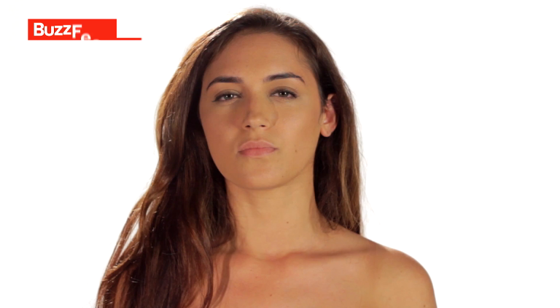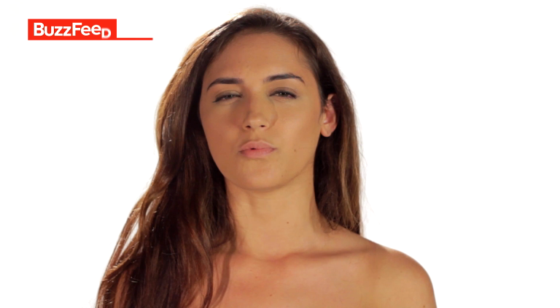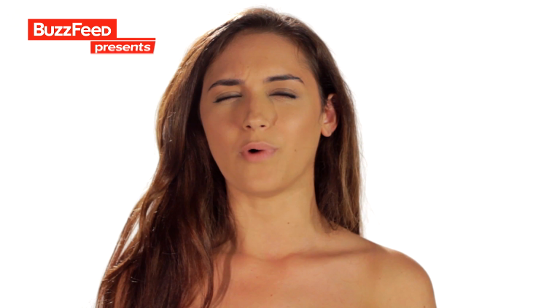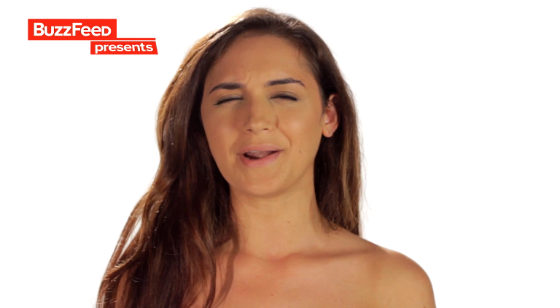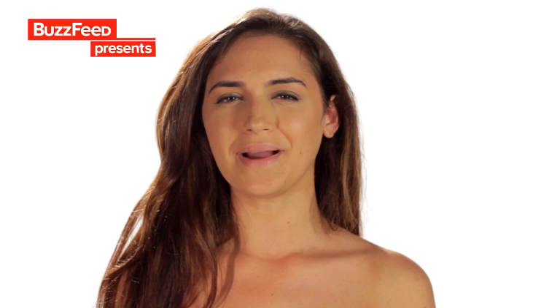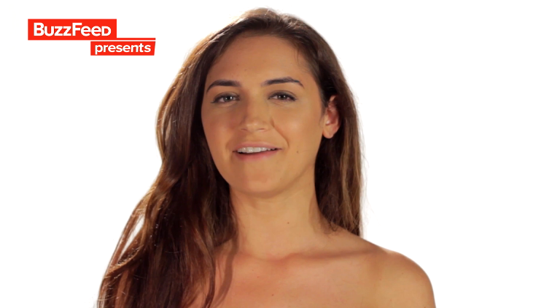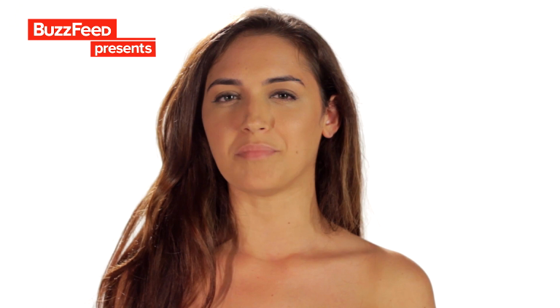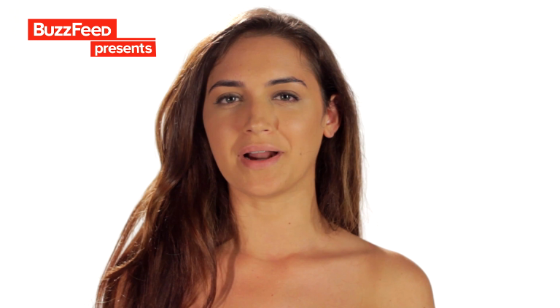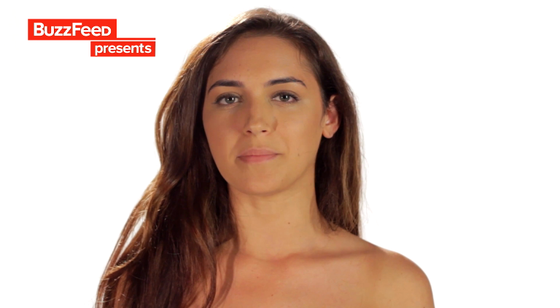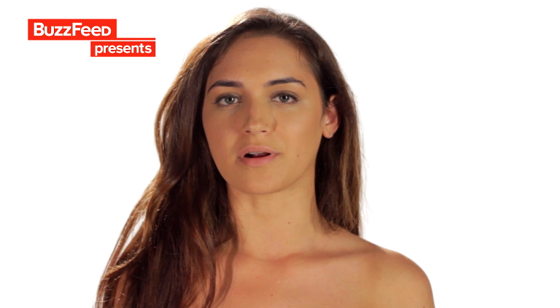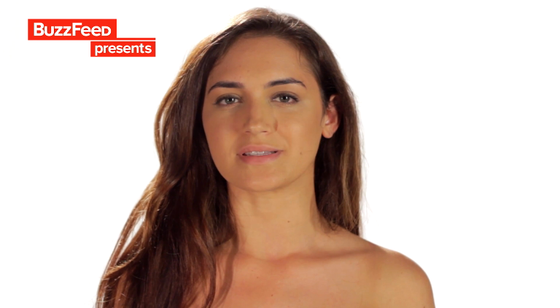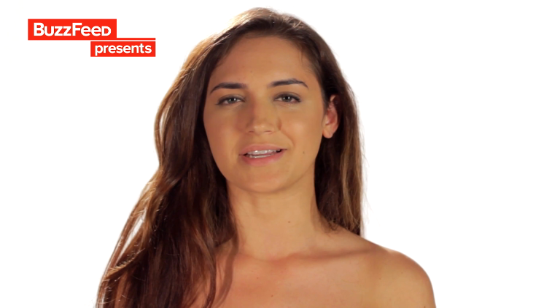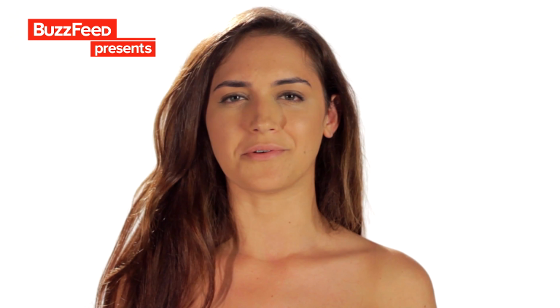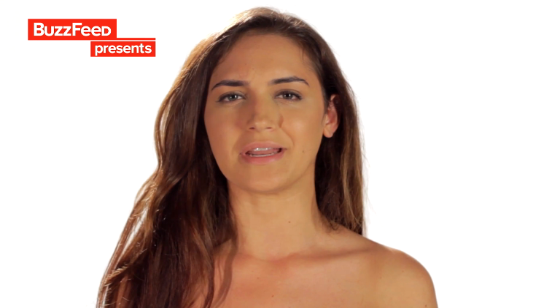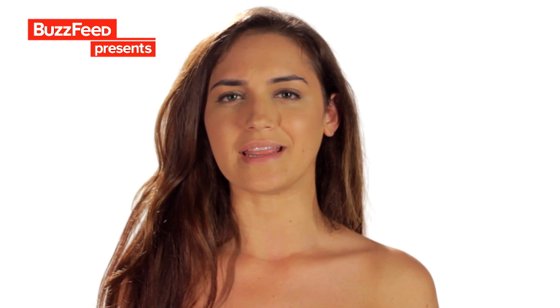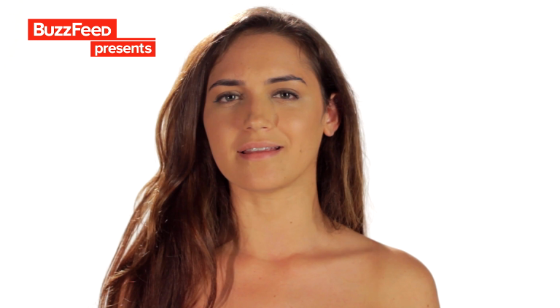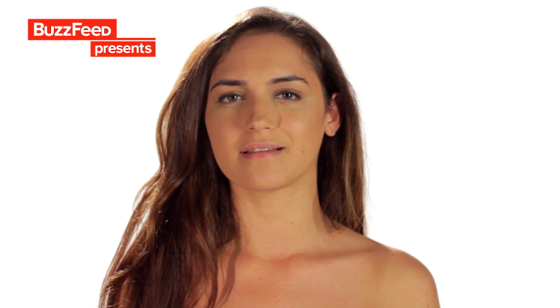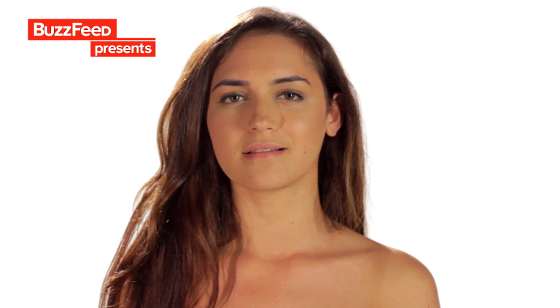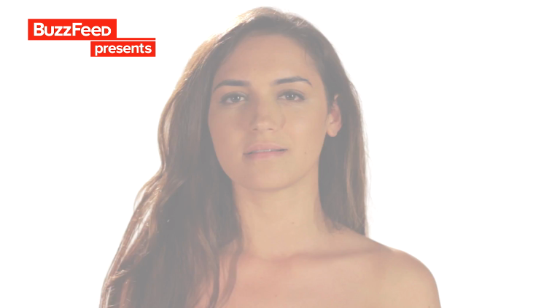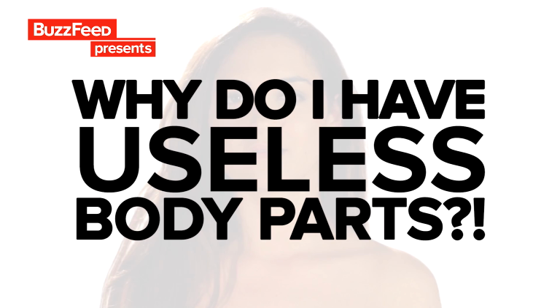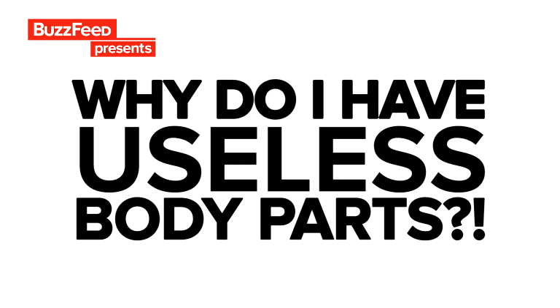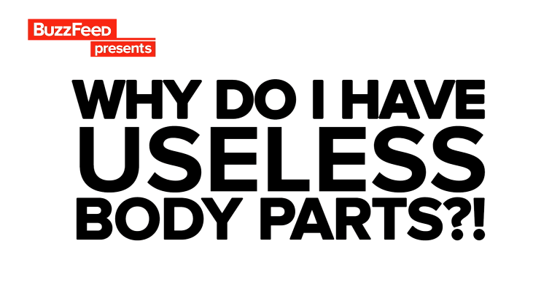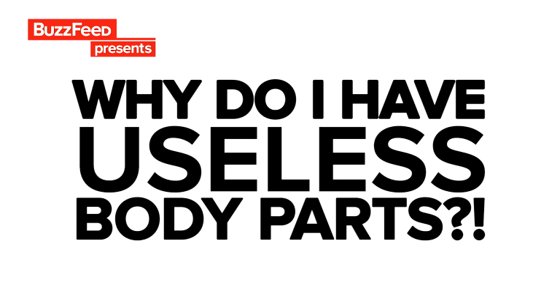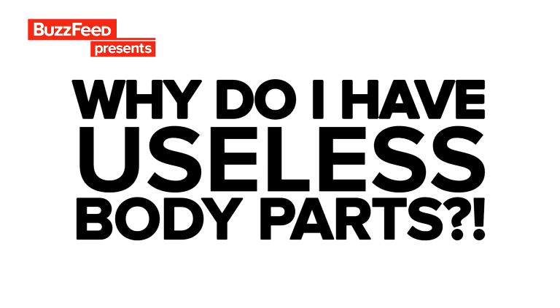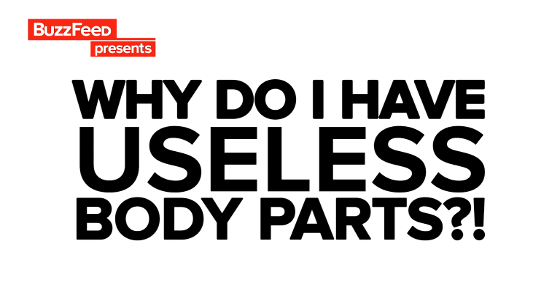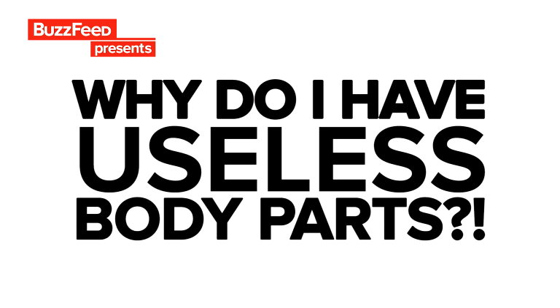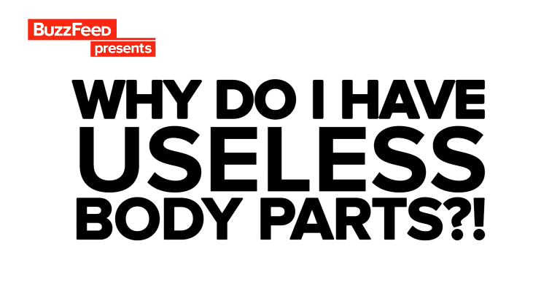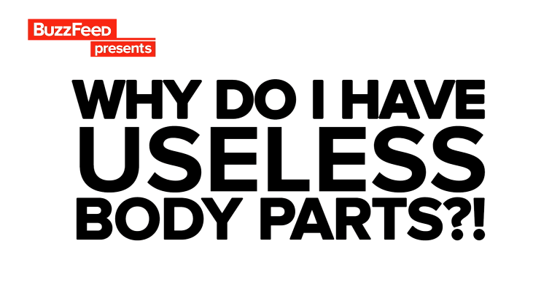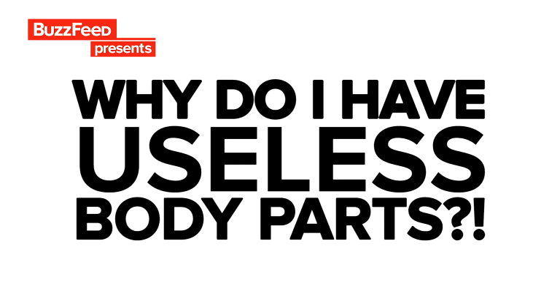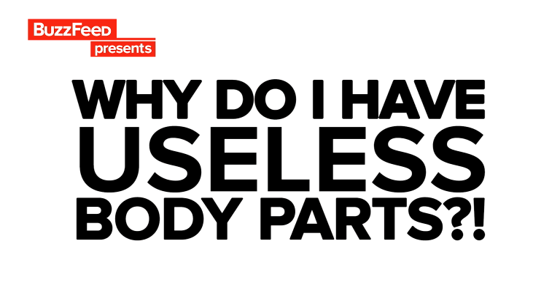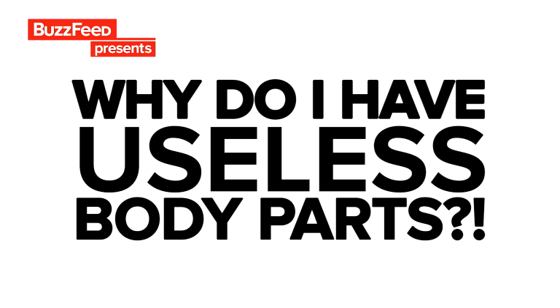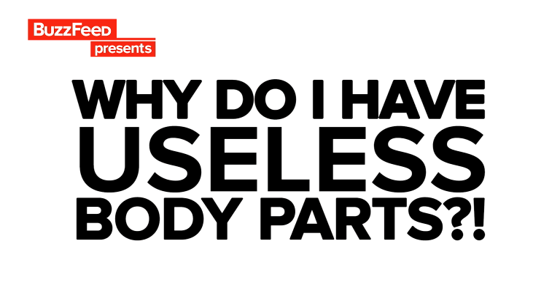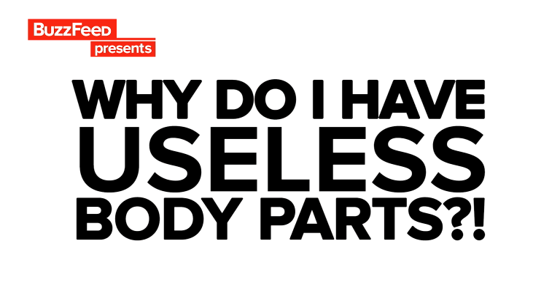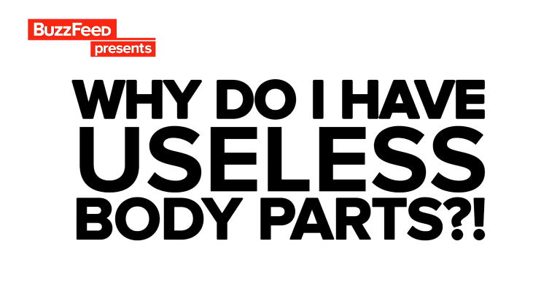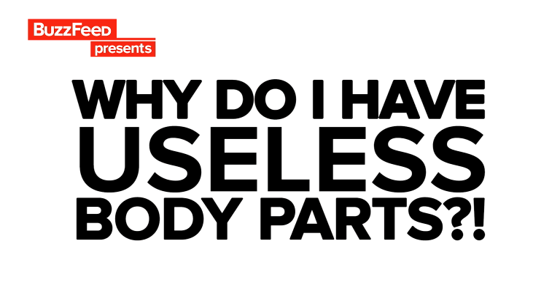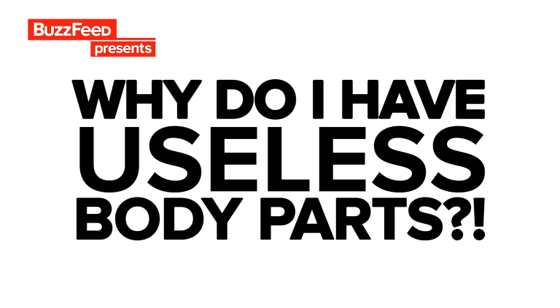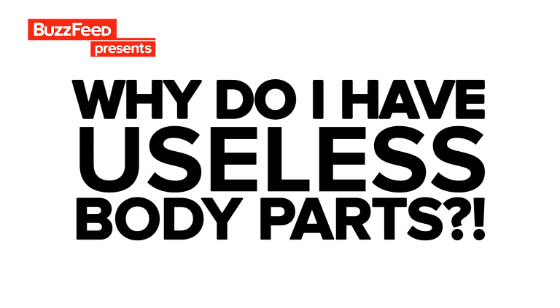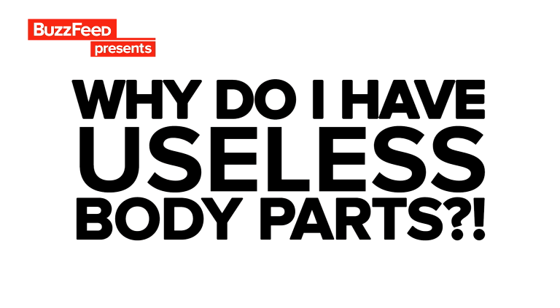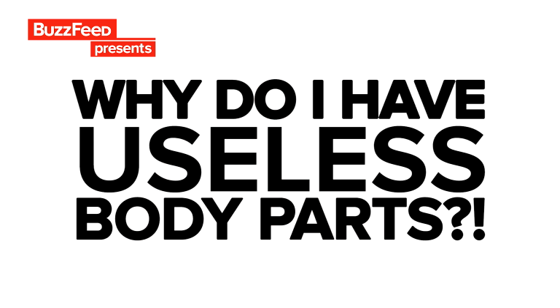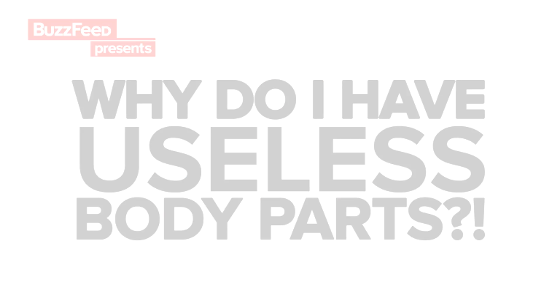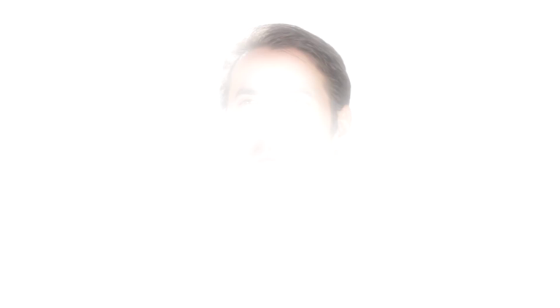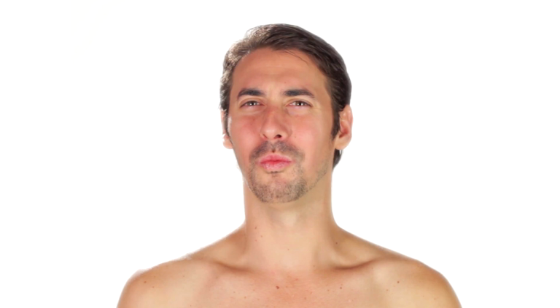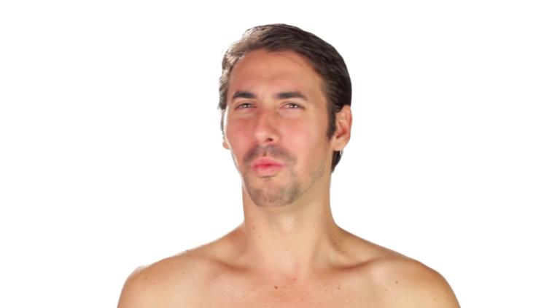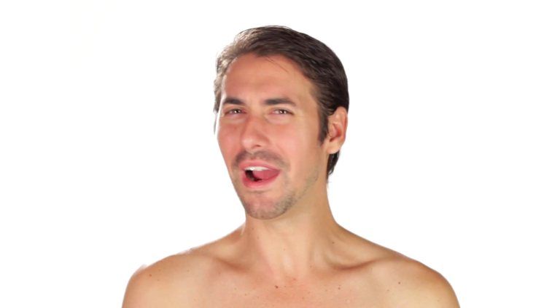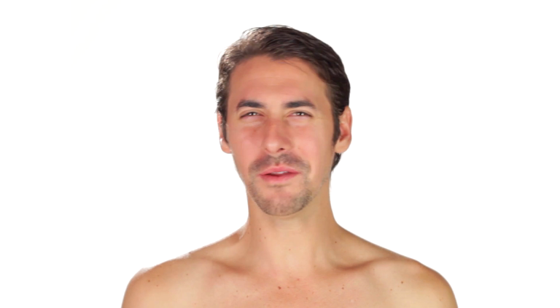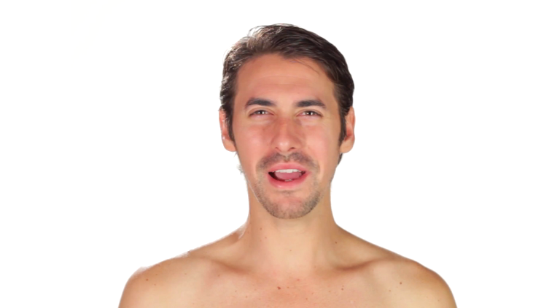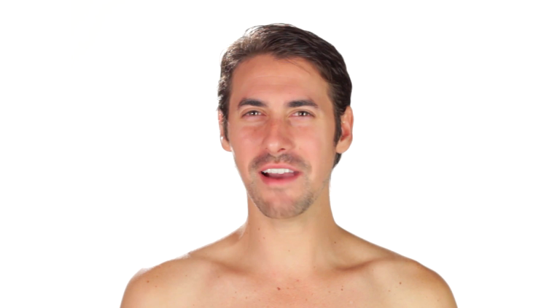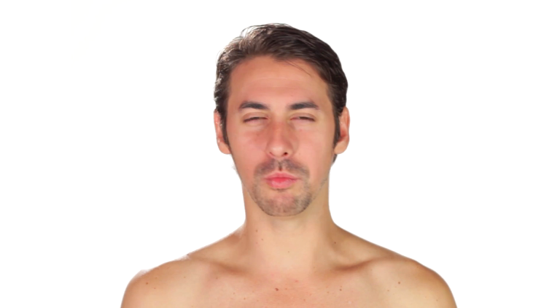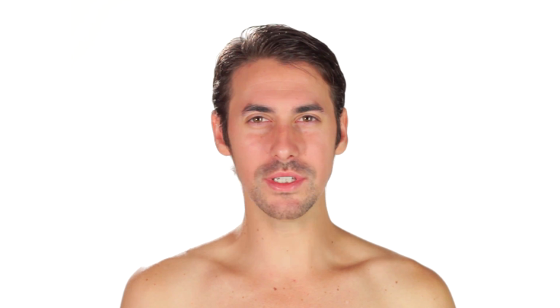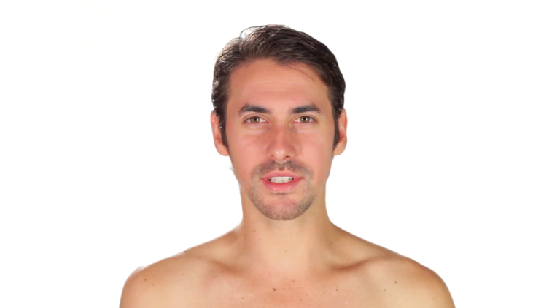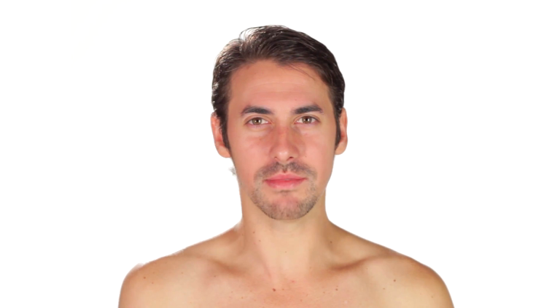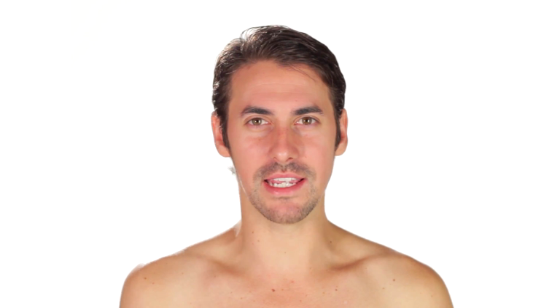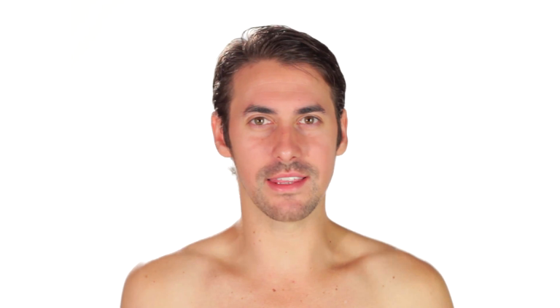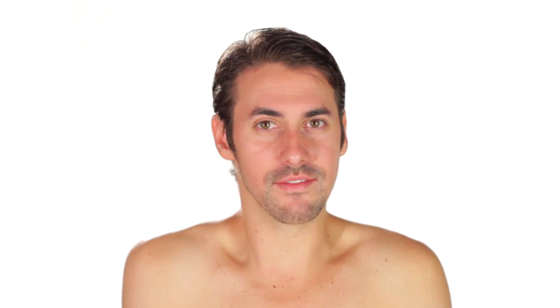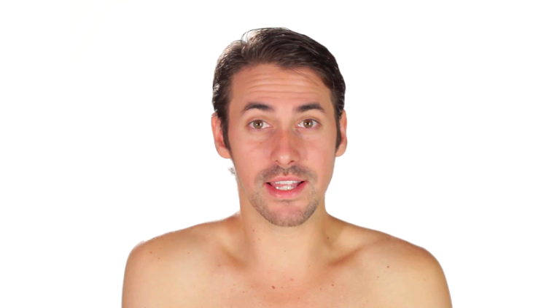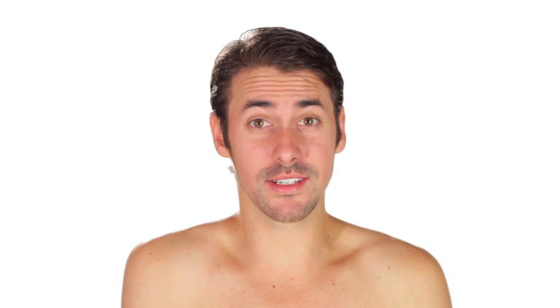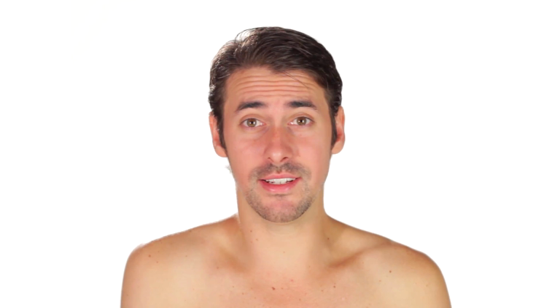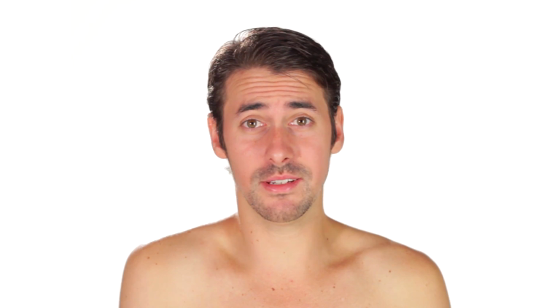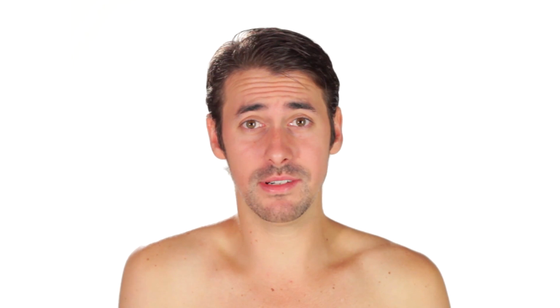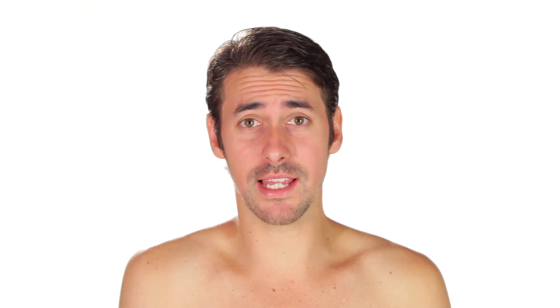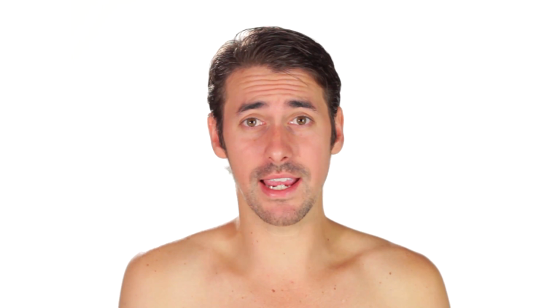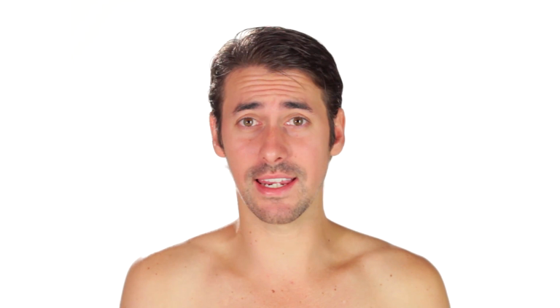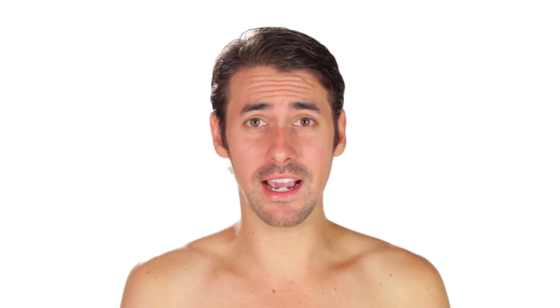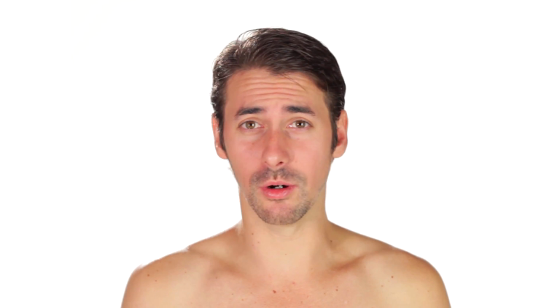Why do I have body parts I don't need? Why do I have wisdom teeth if they just need to be taken out?